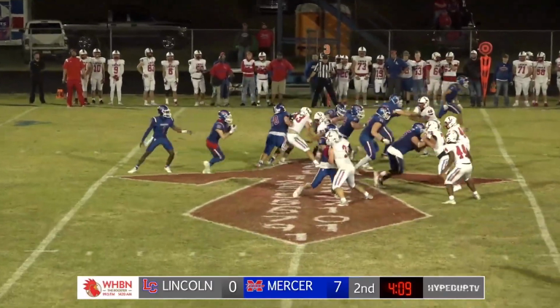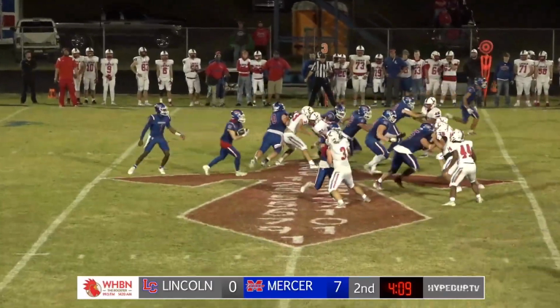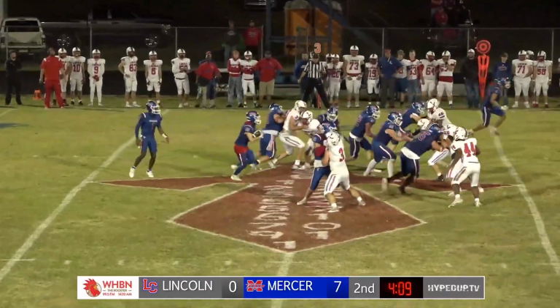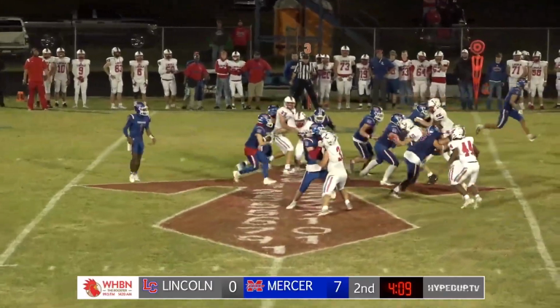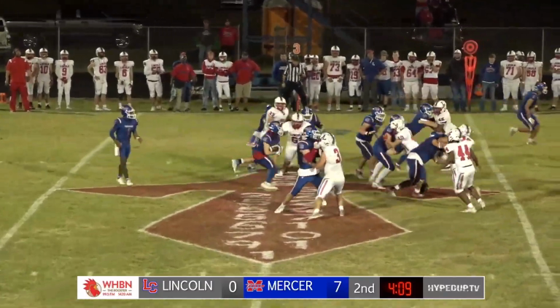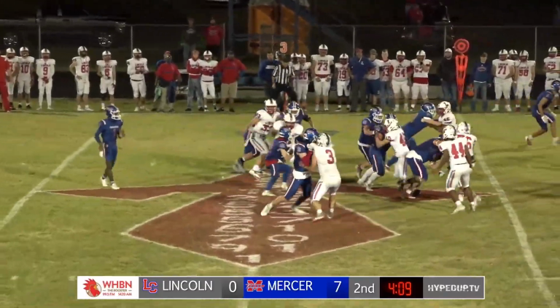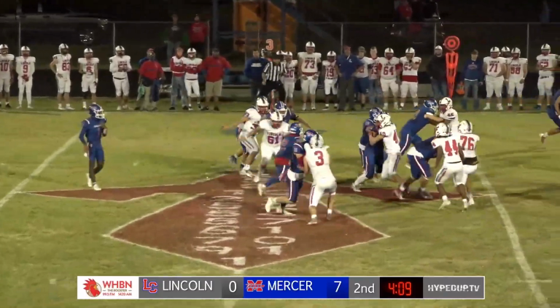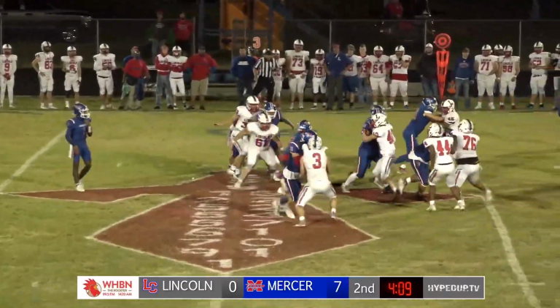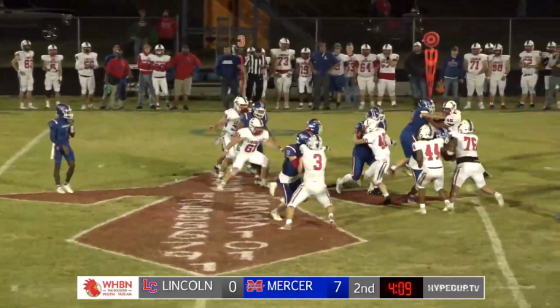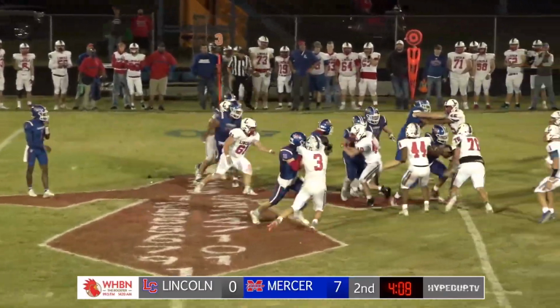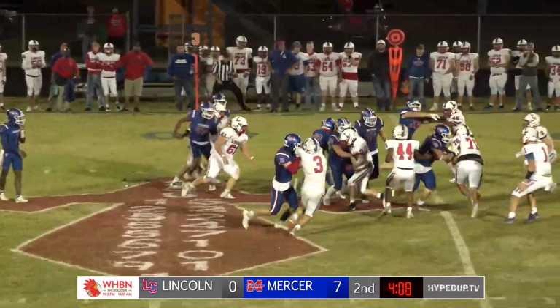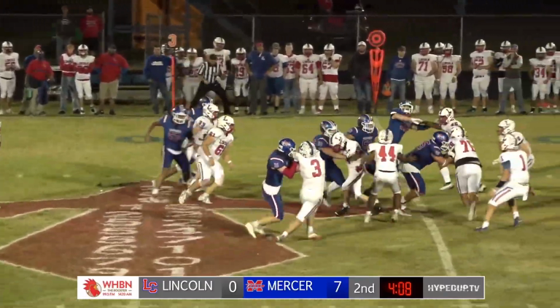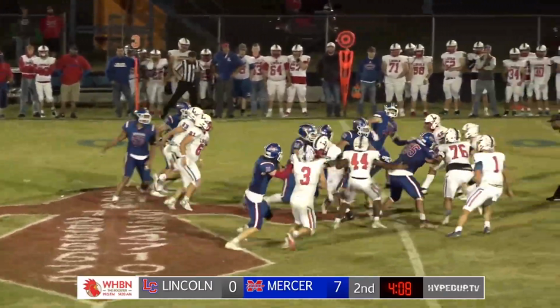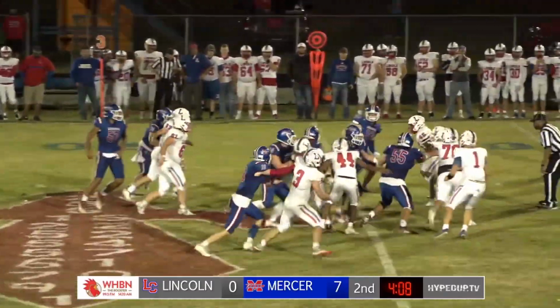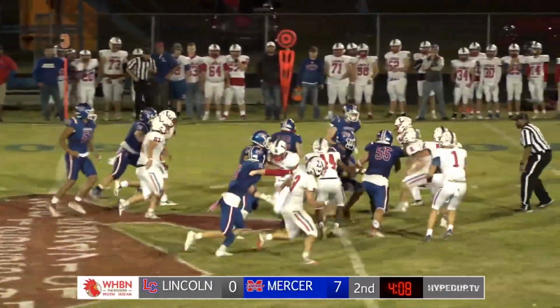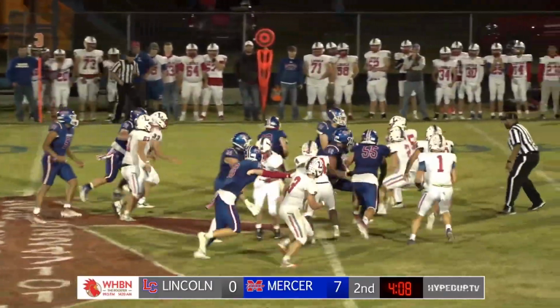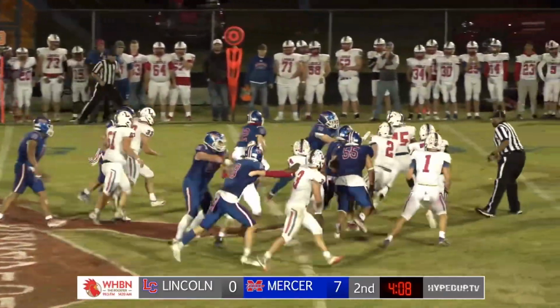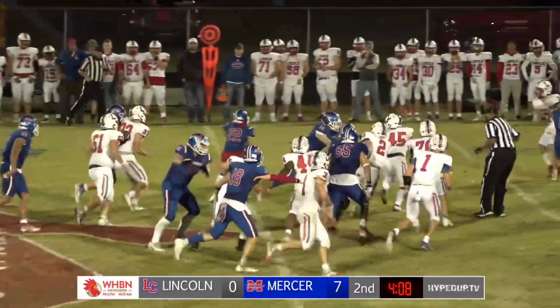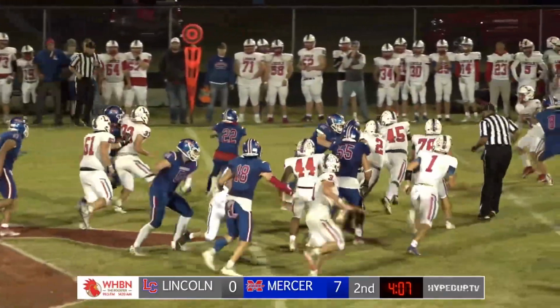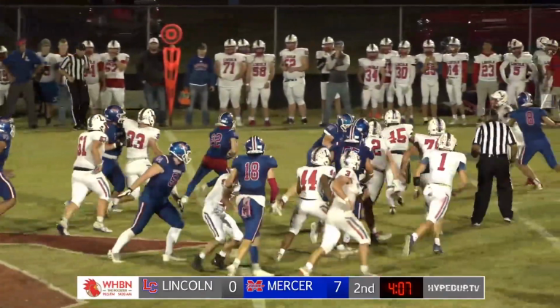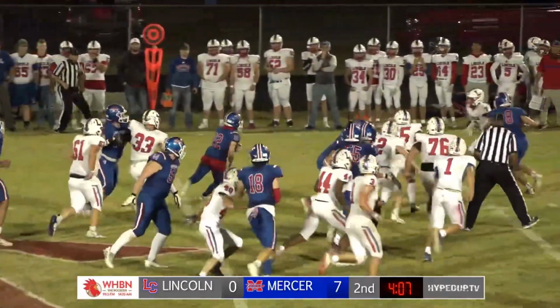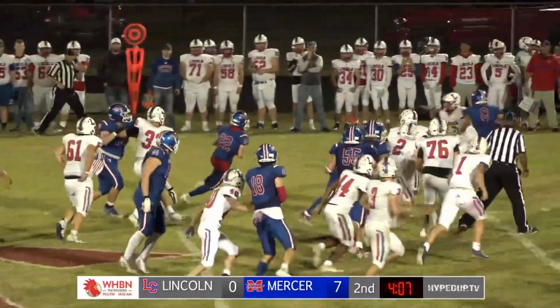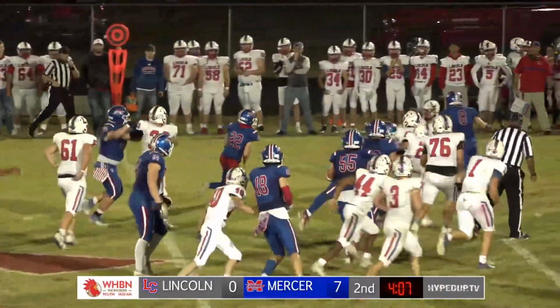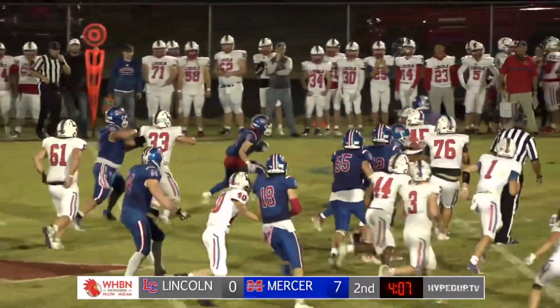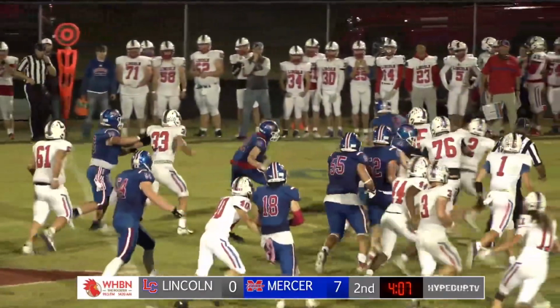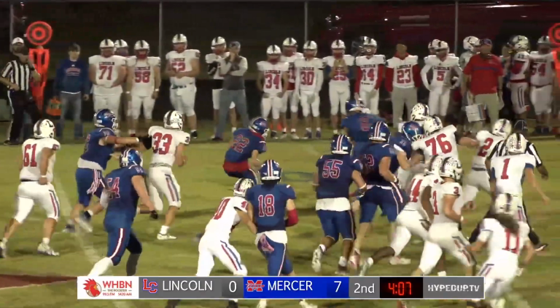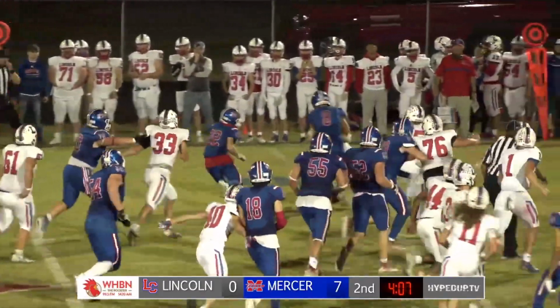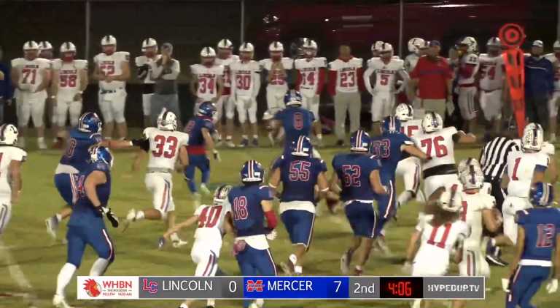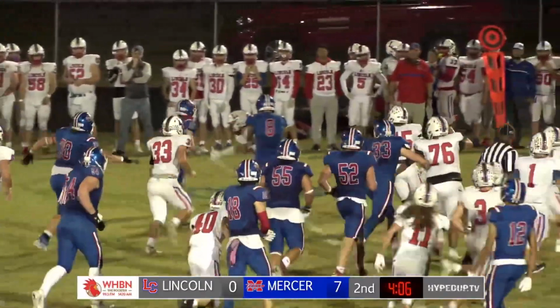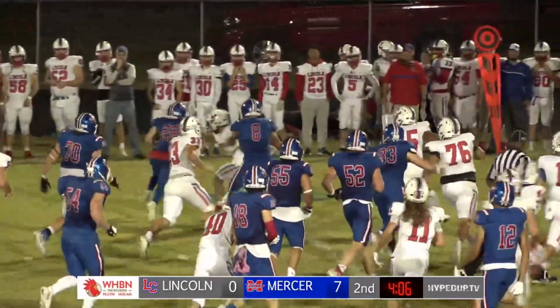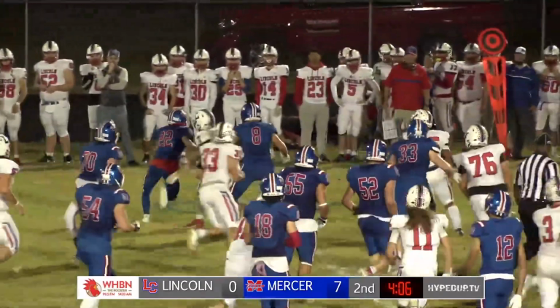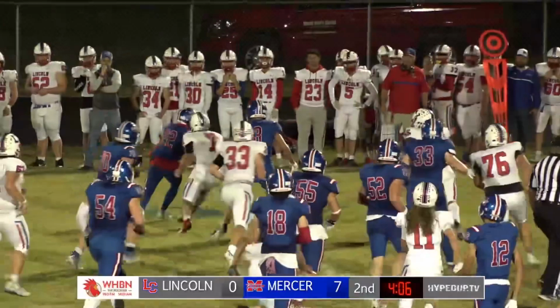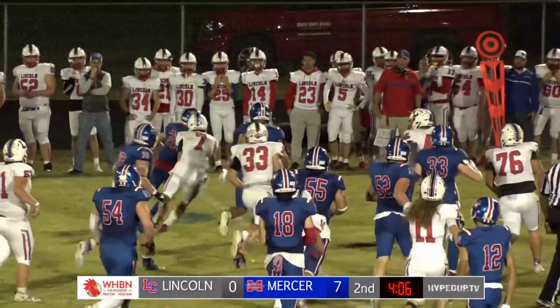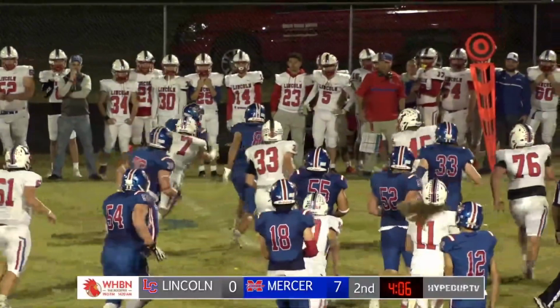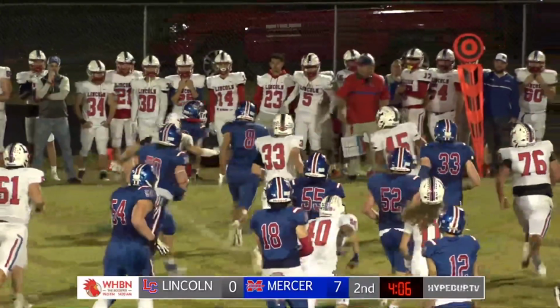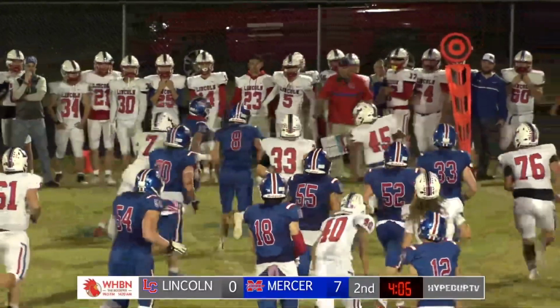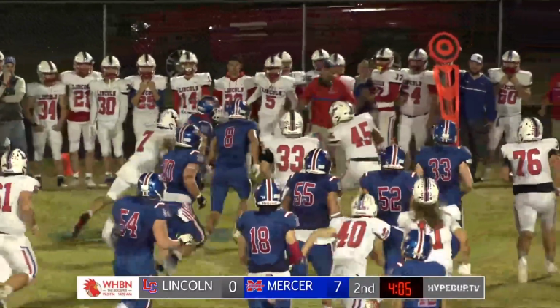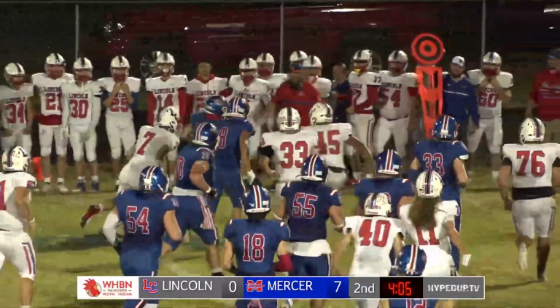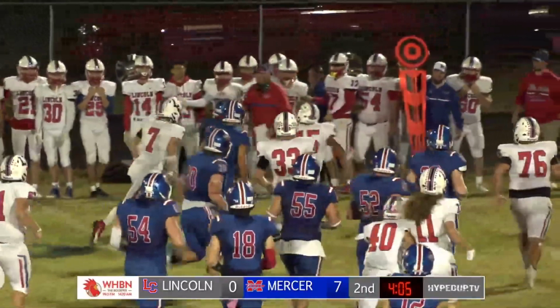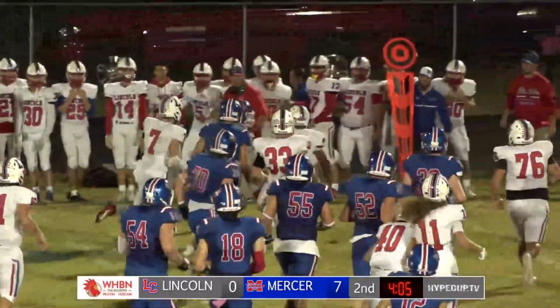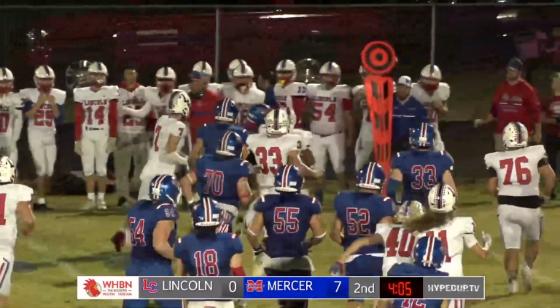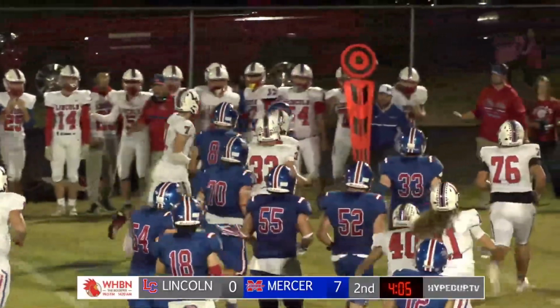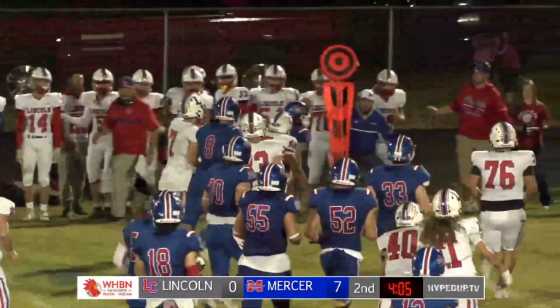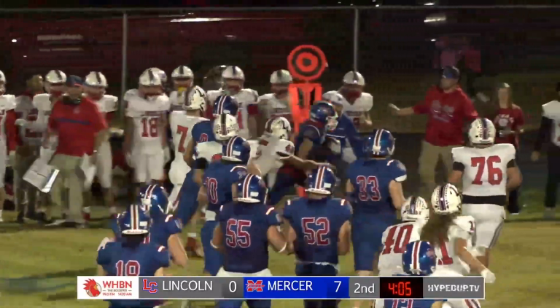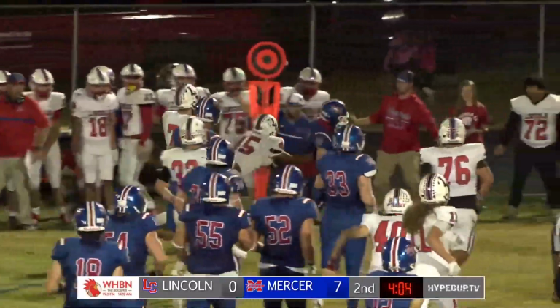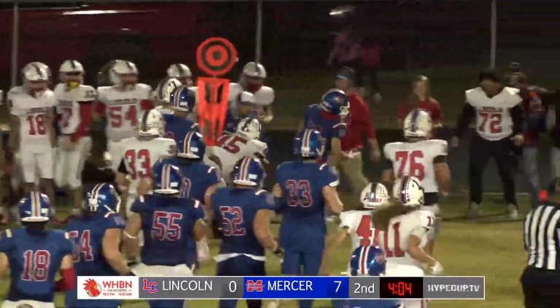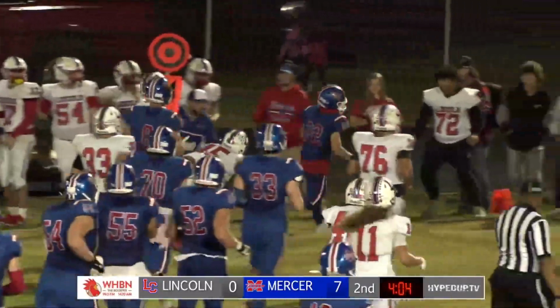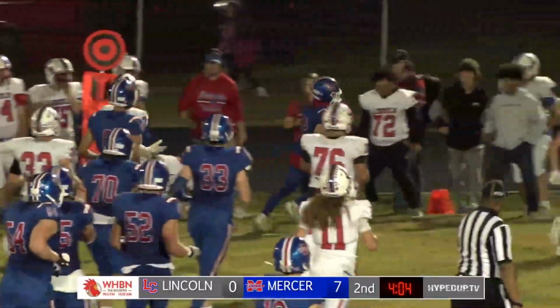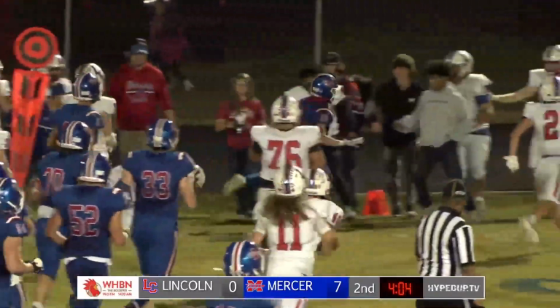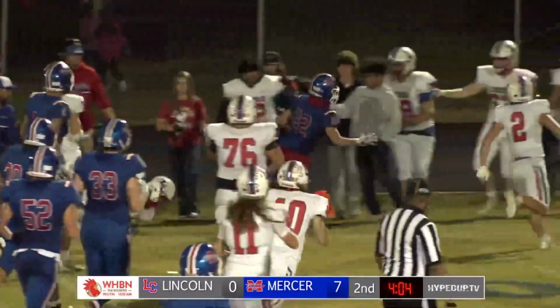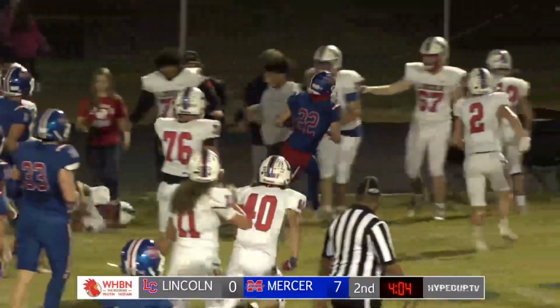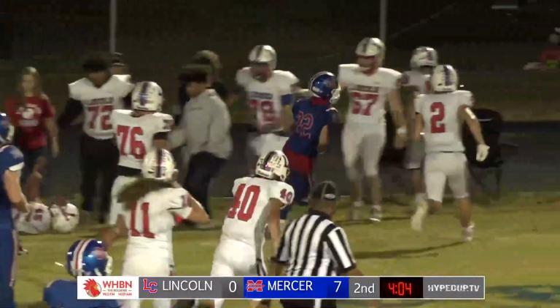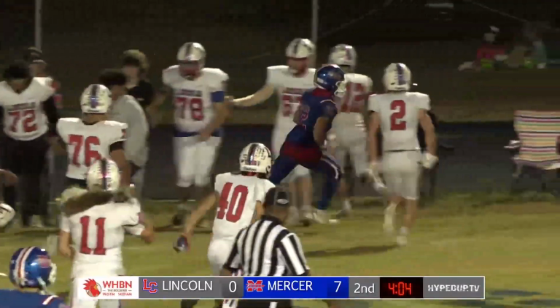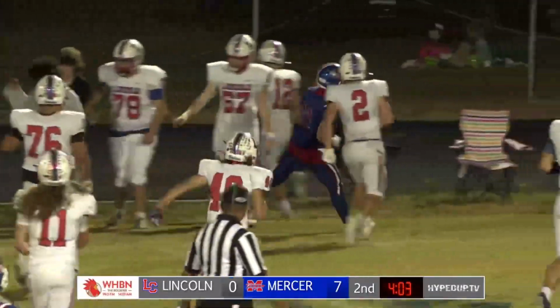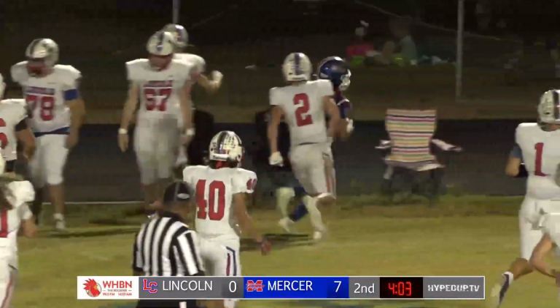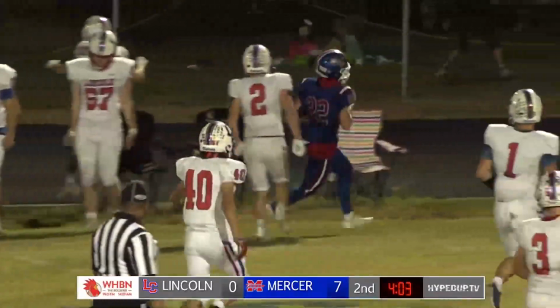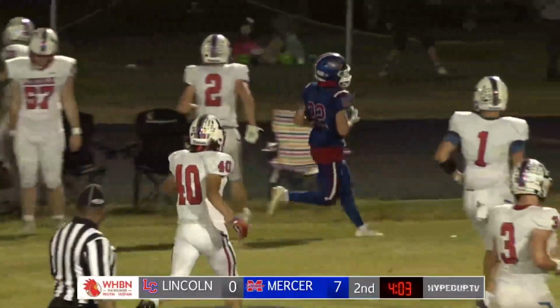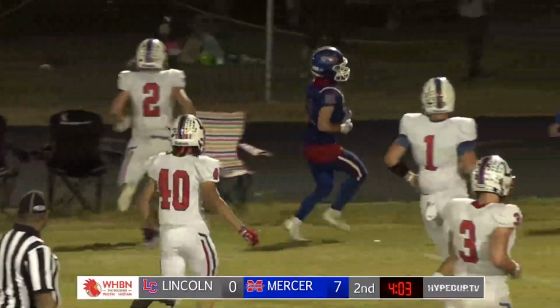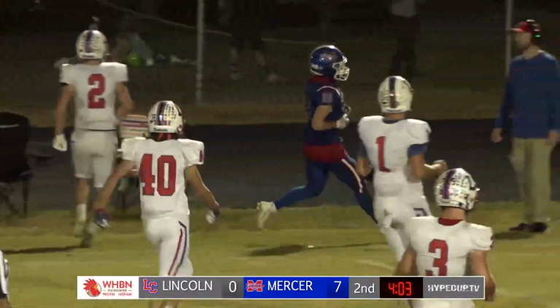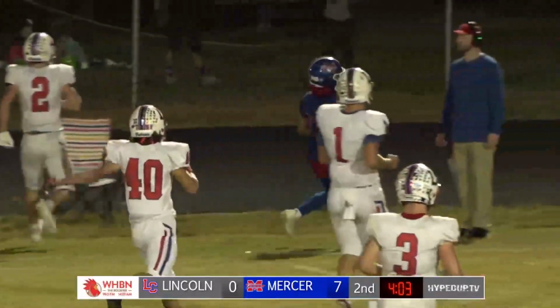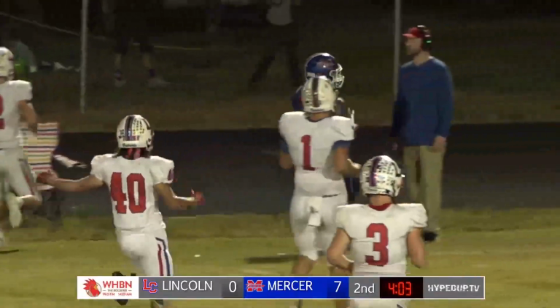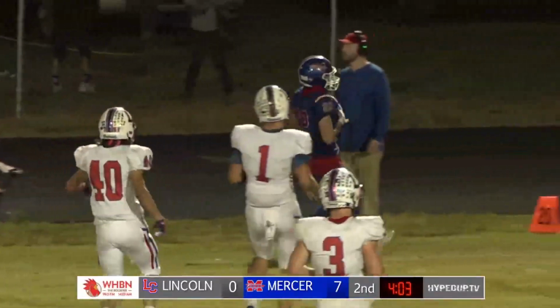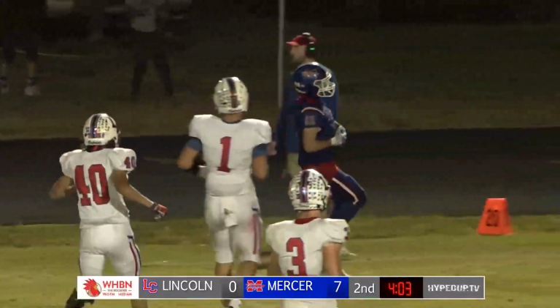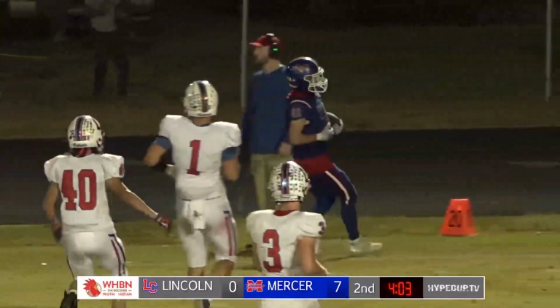Mays hands it straight up the middle to Griffiths. Breaks the tackle, now punches it out to the left, has some room inside the 40. There's your first down.